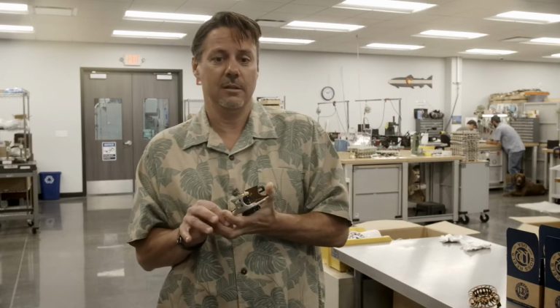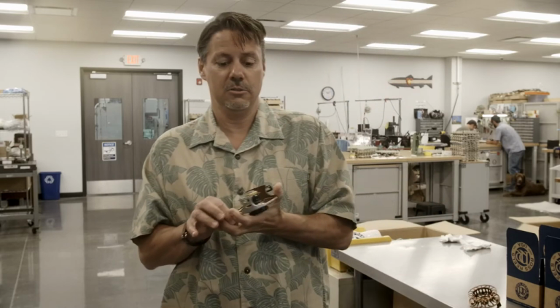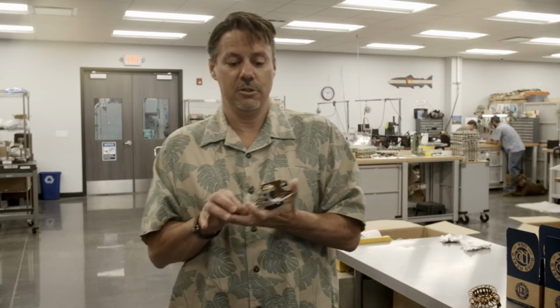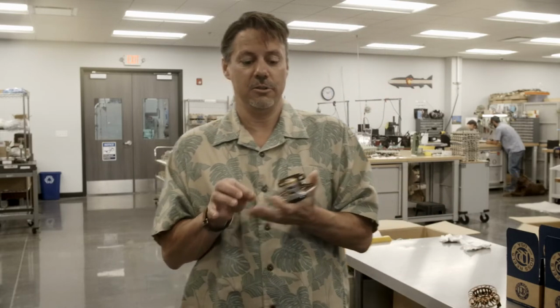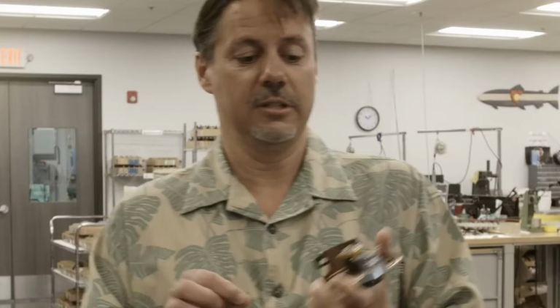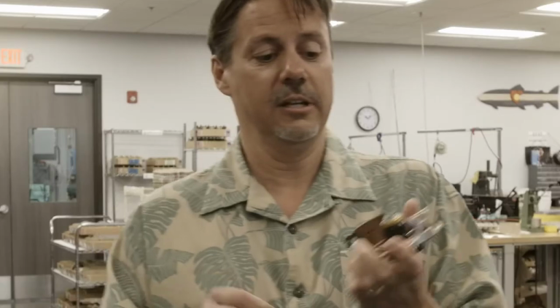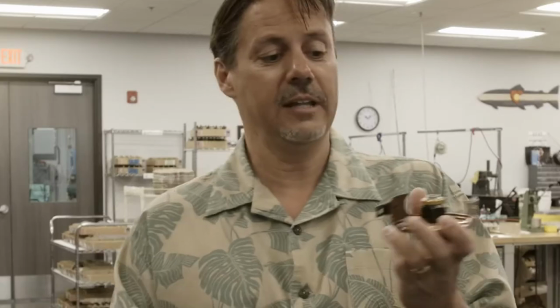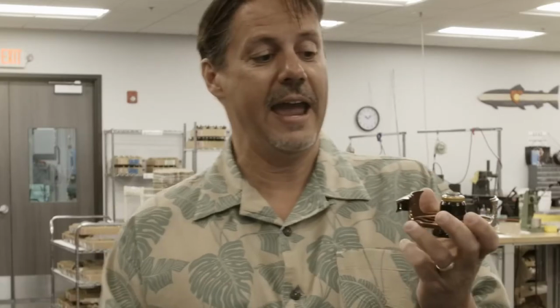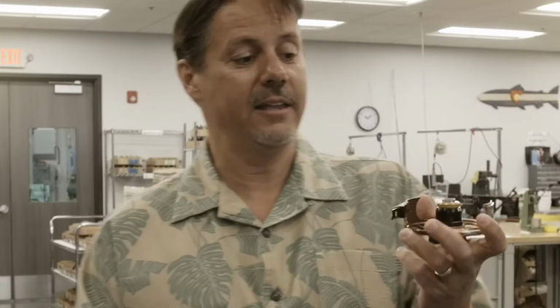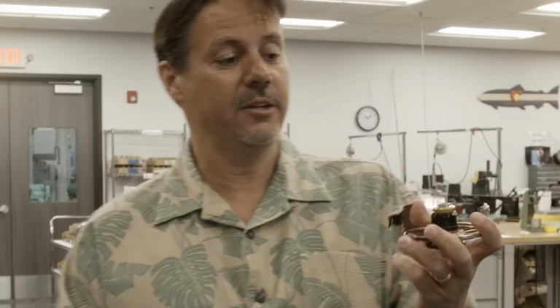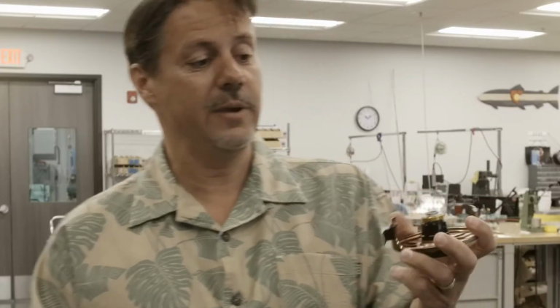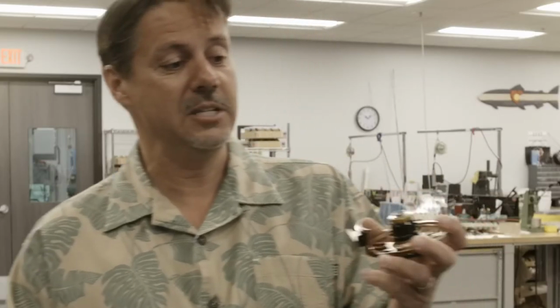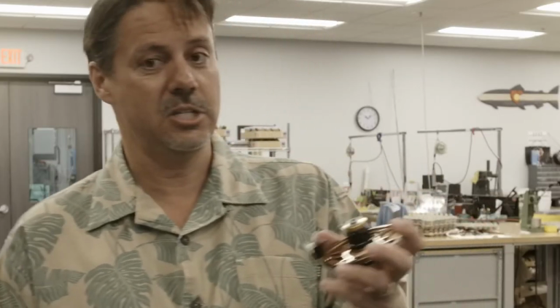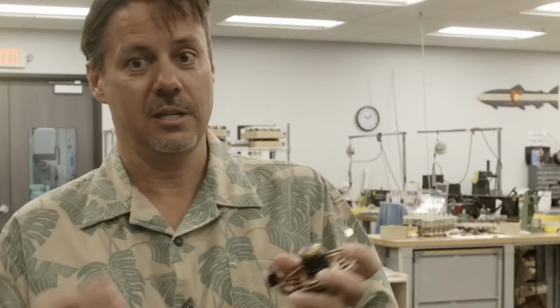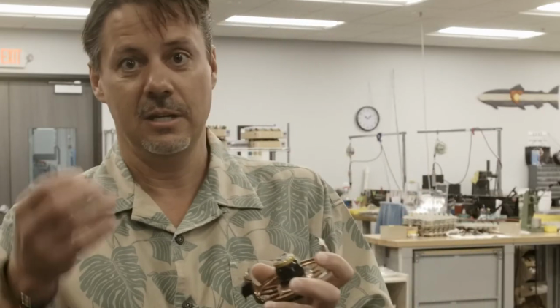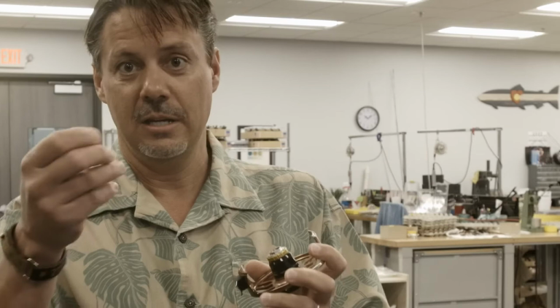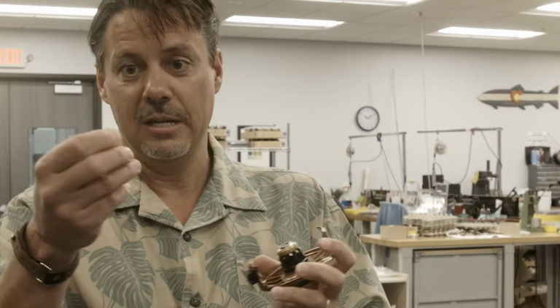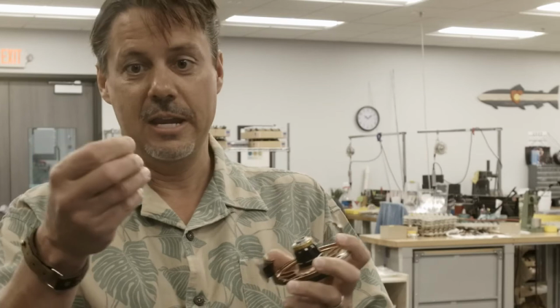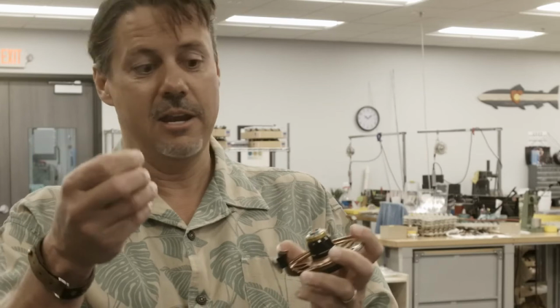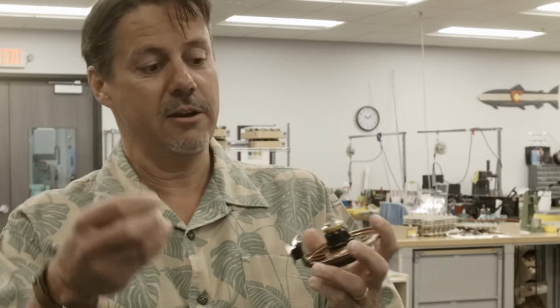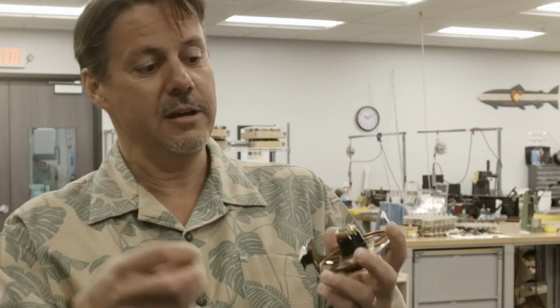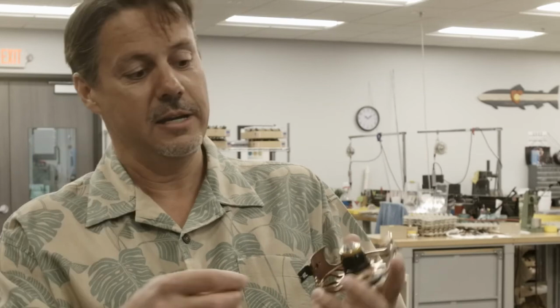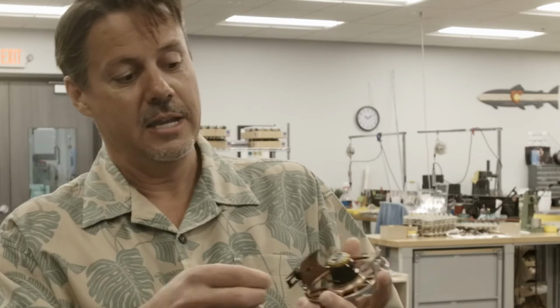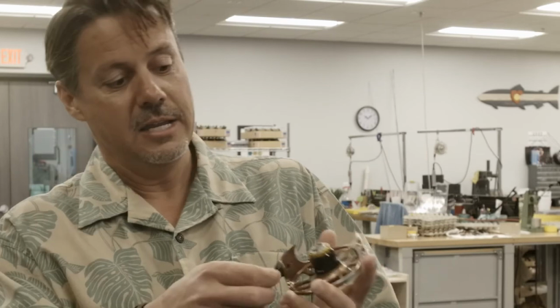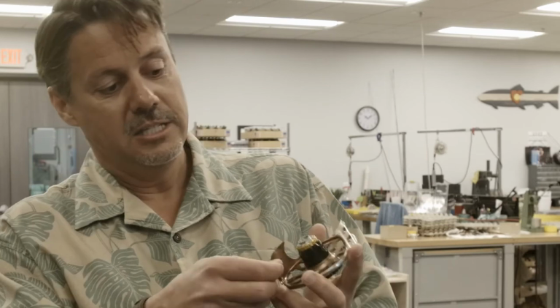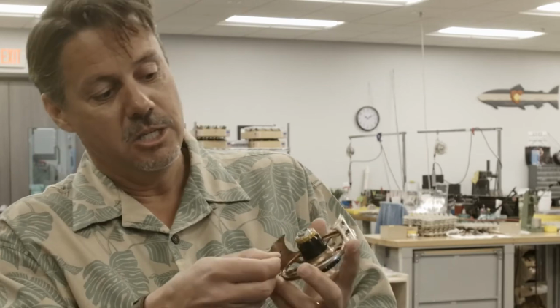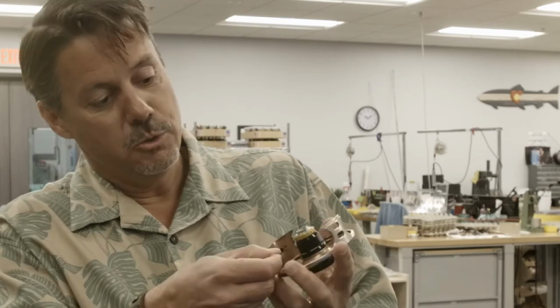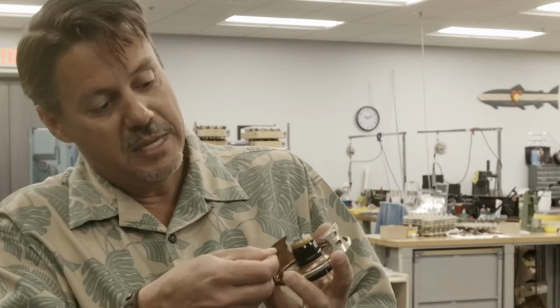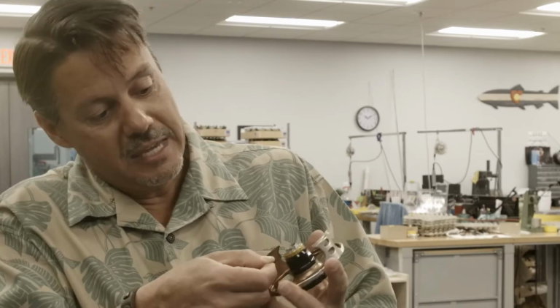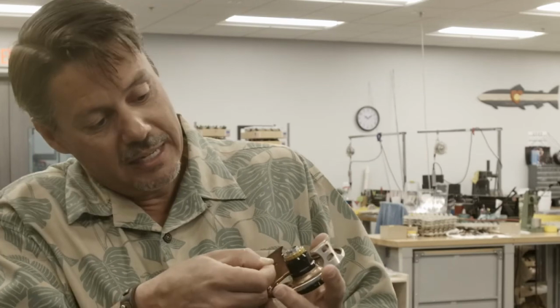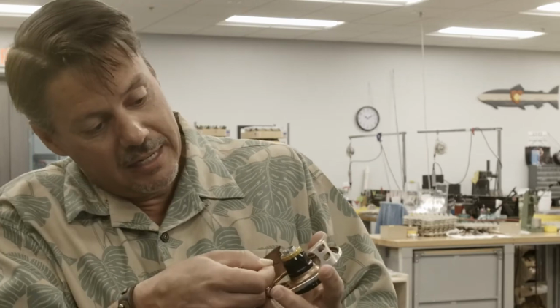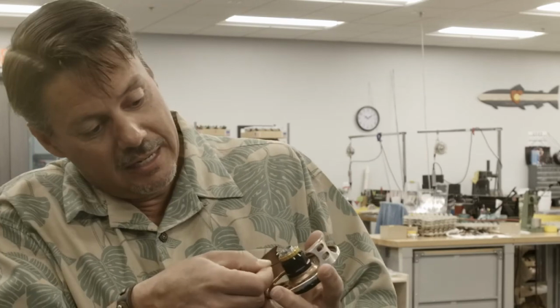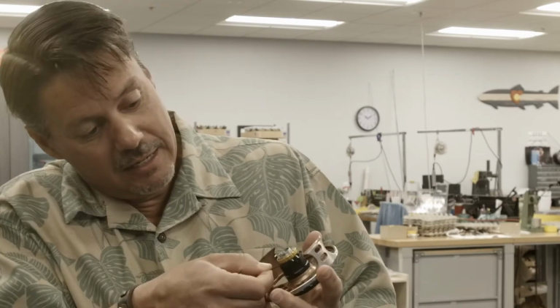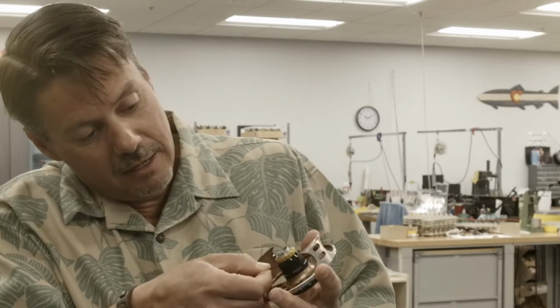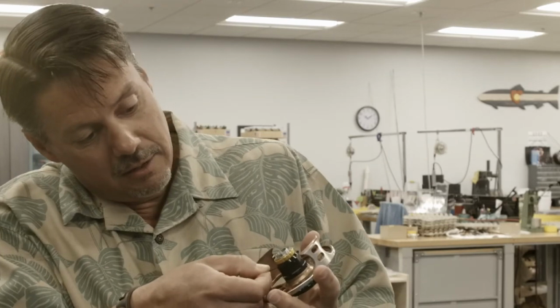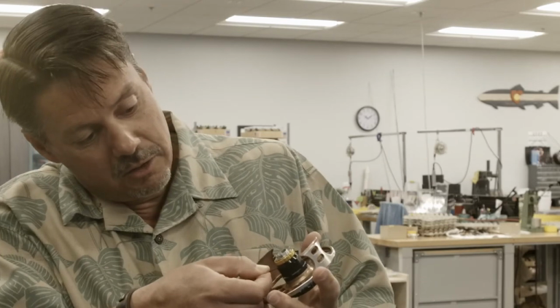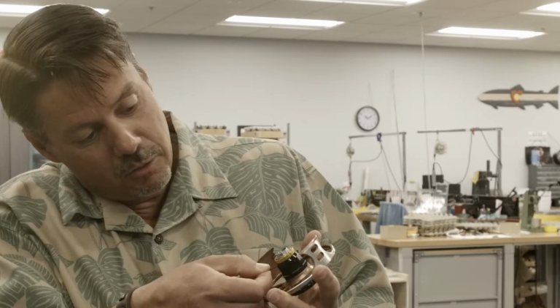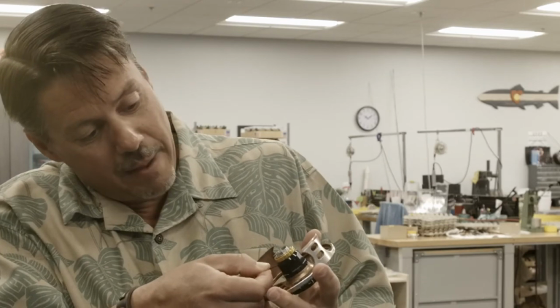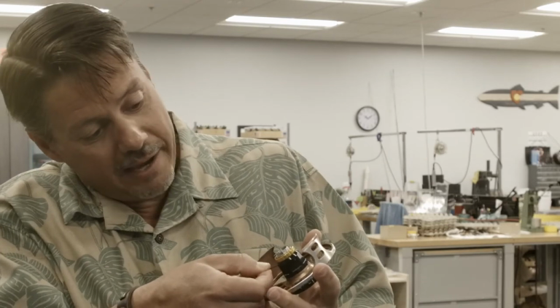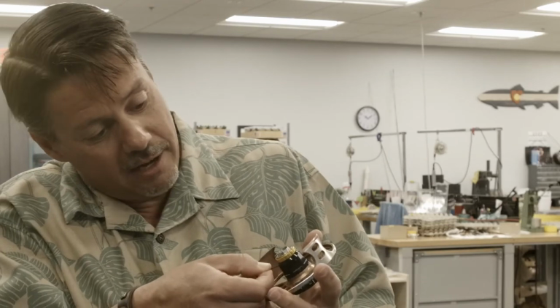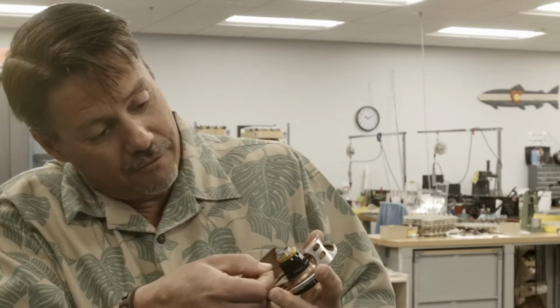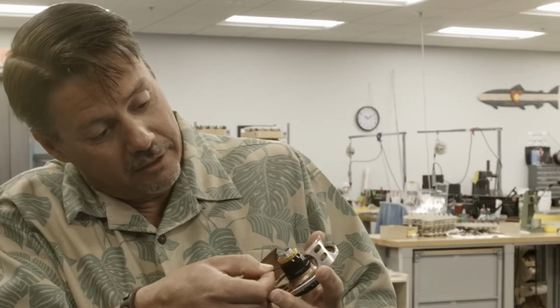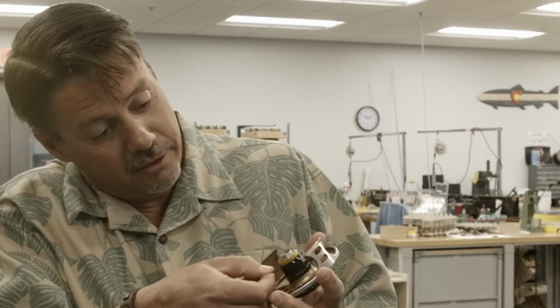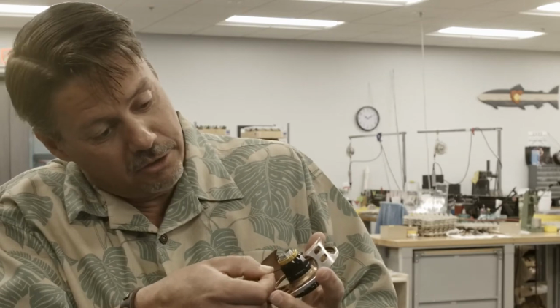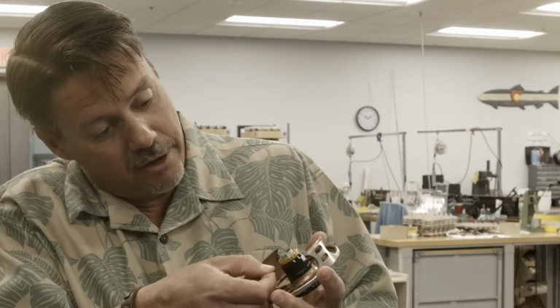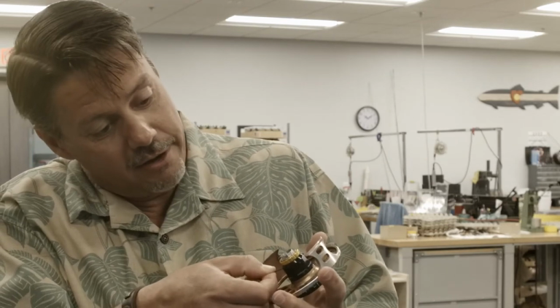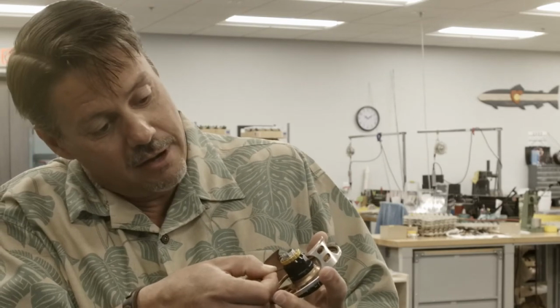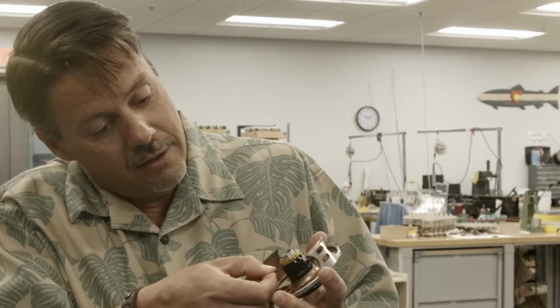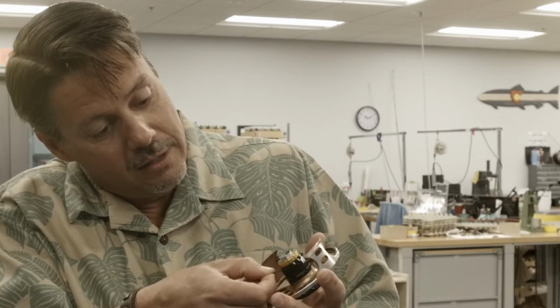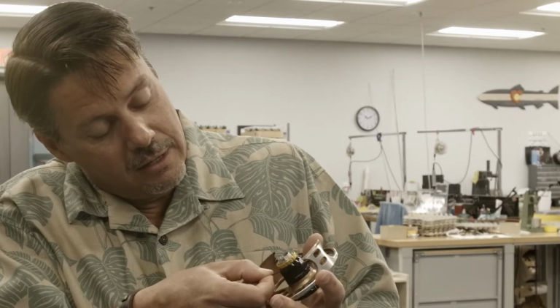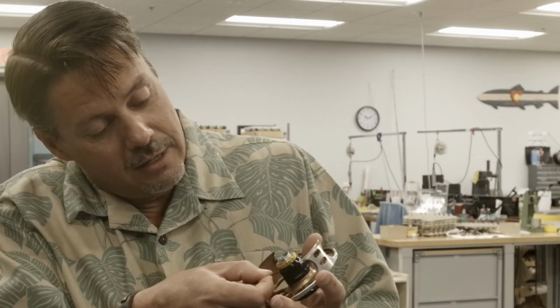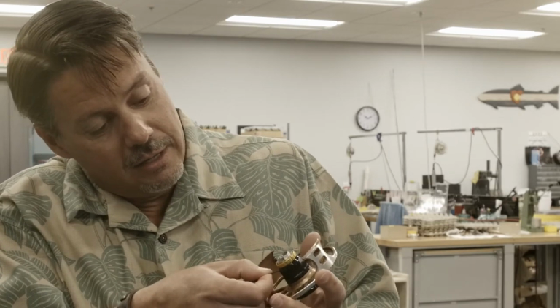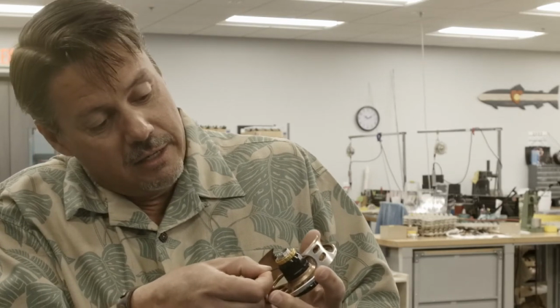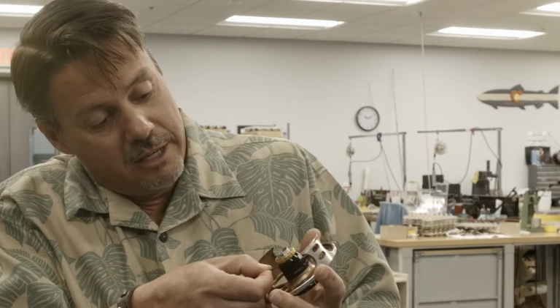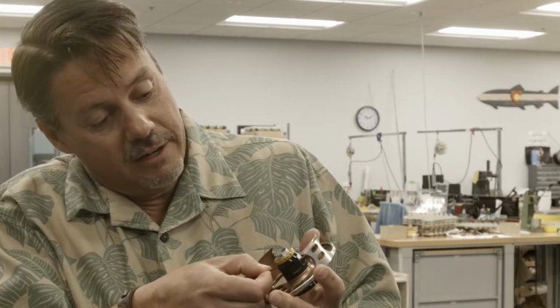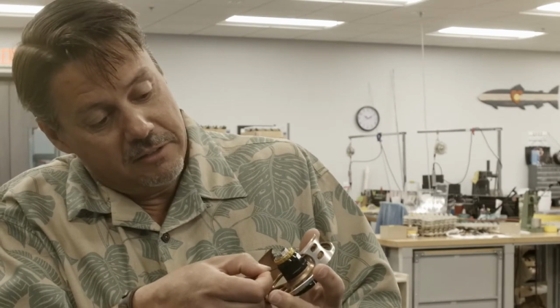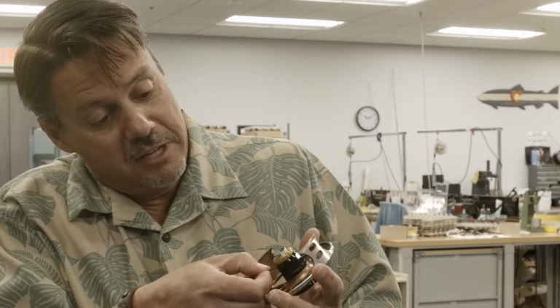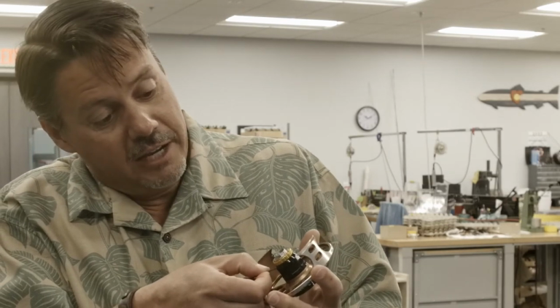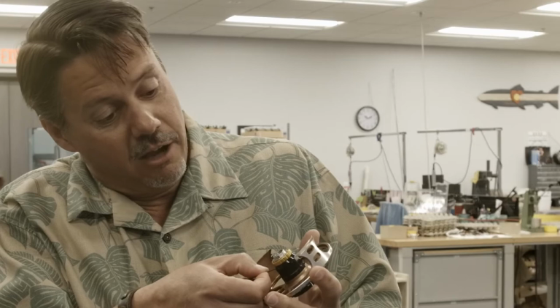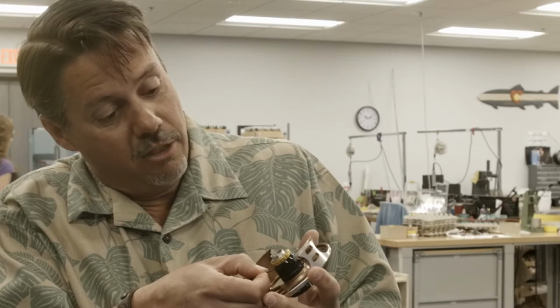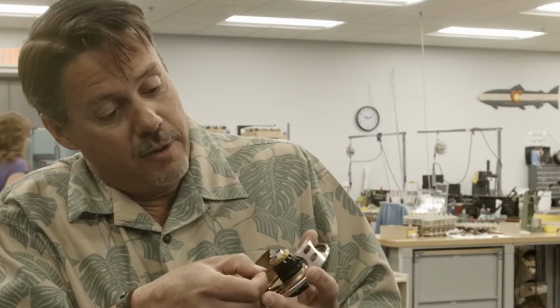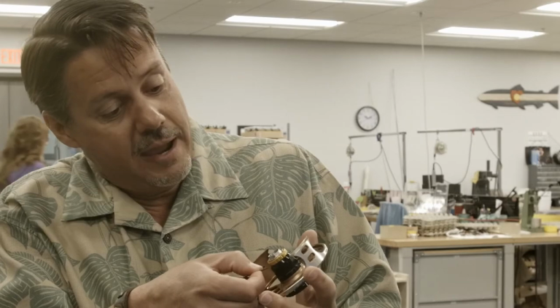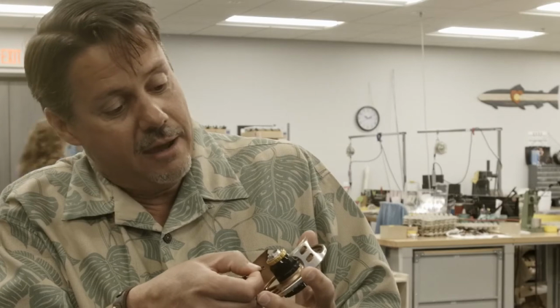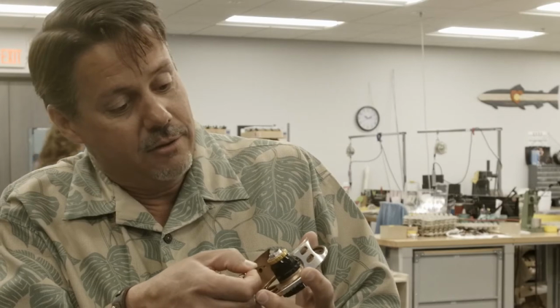So there's a little Allen wrench here. You key it in, just back it off a little turn. You don't have to take it all the way out.